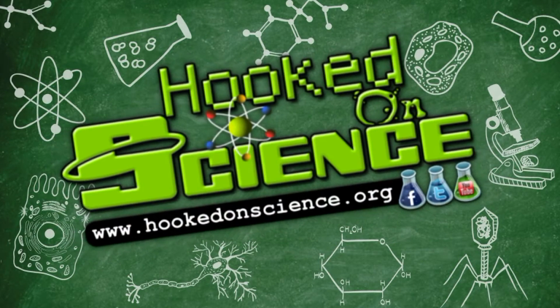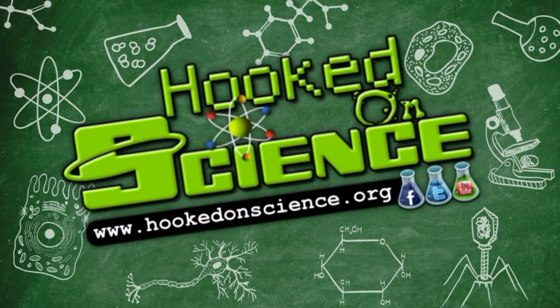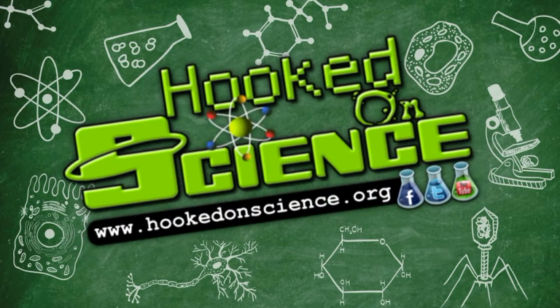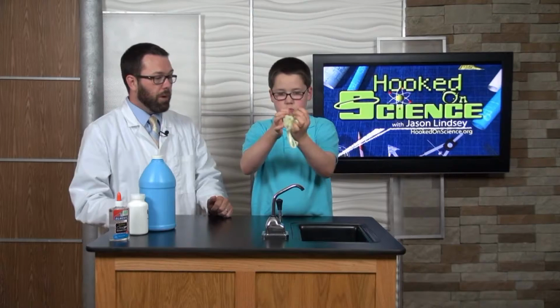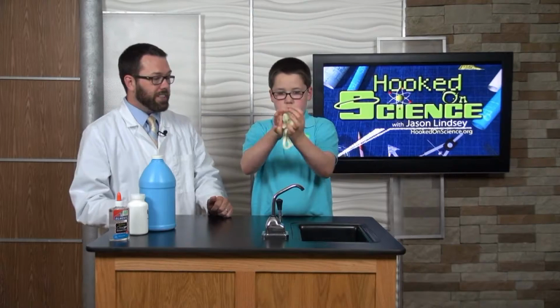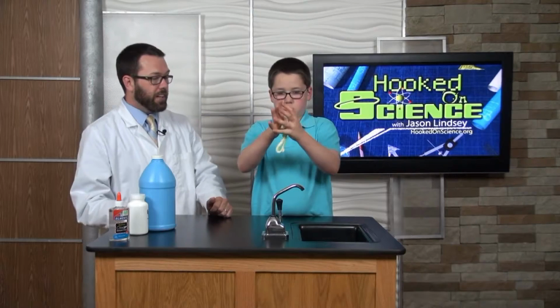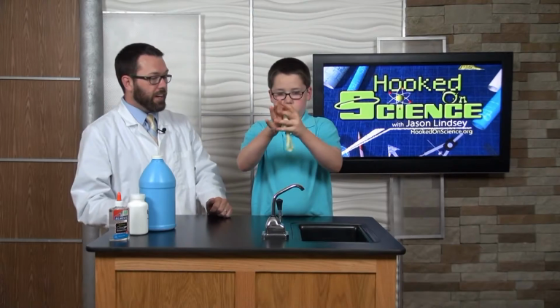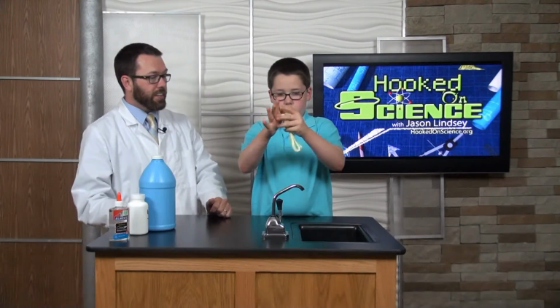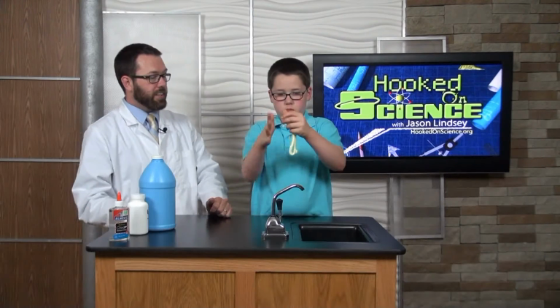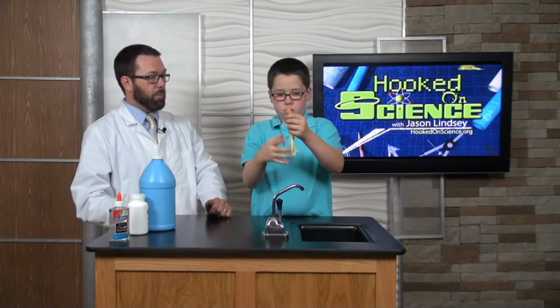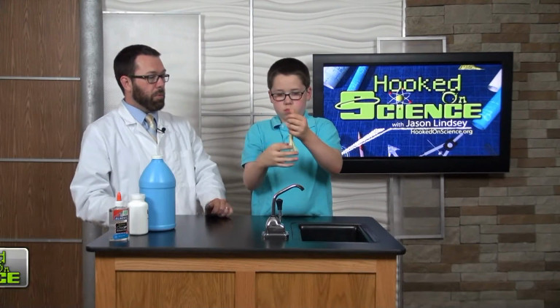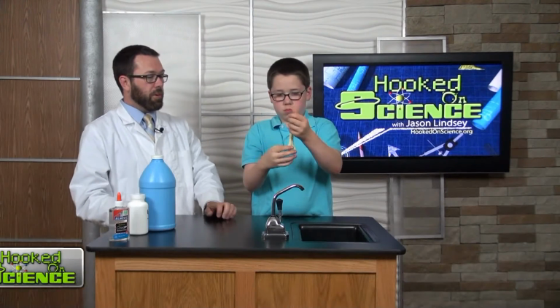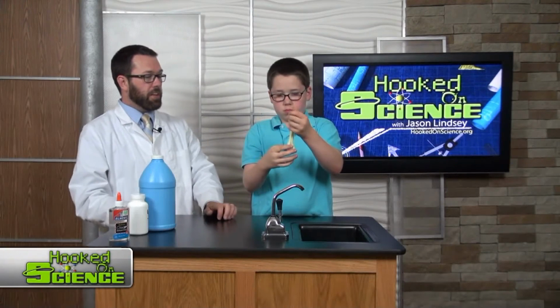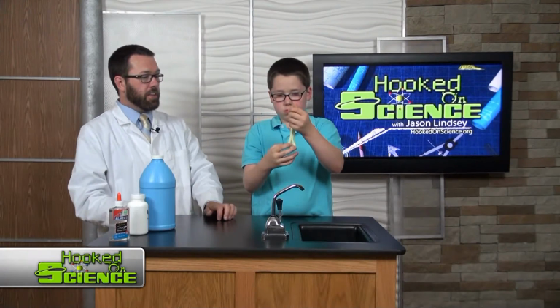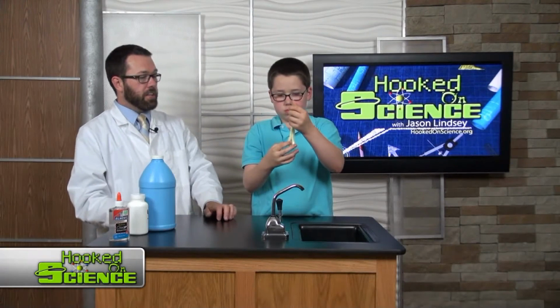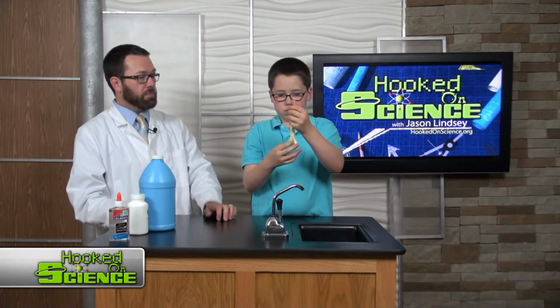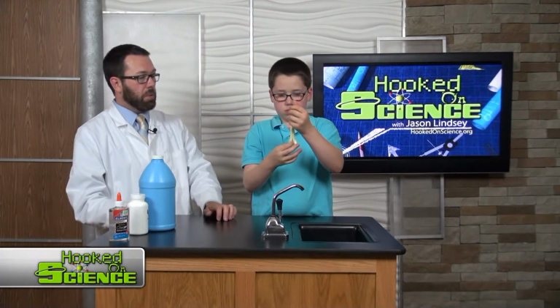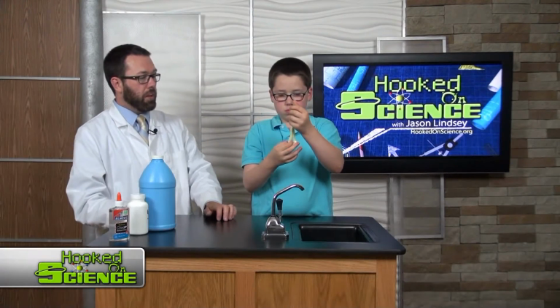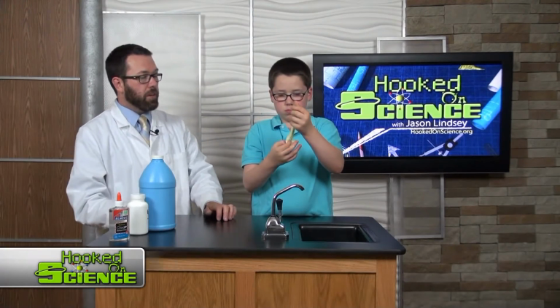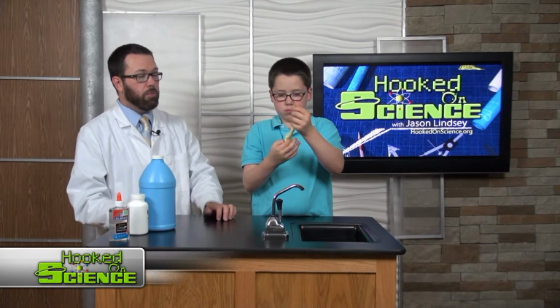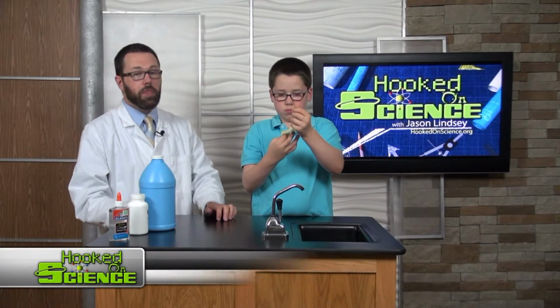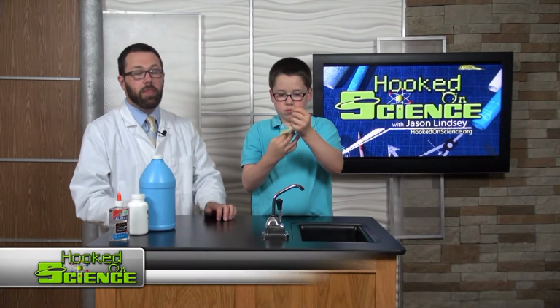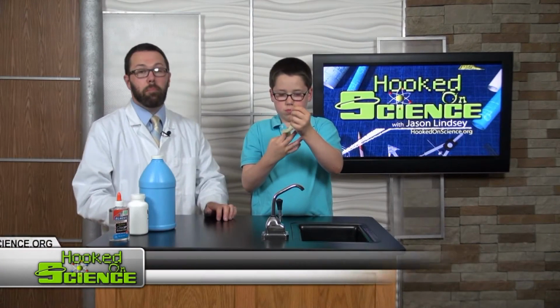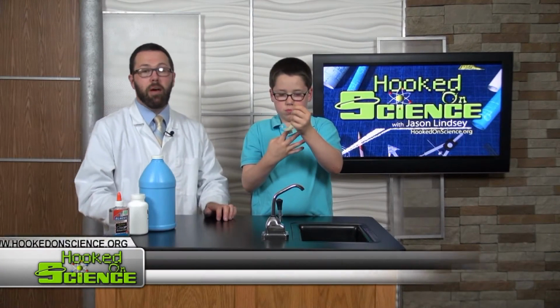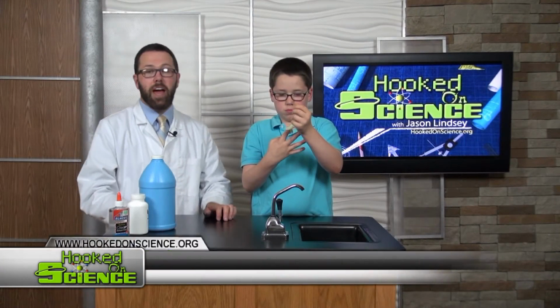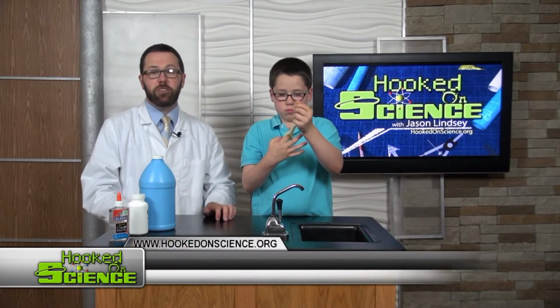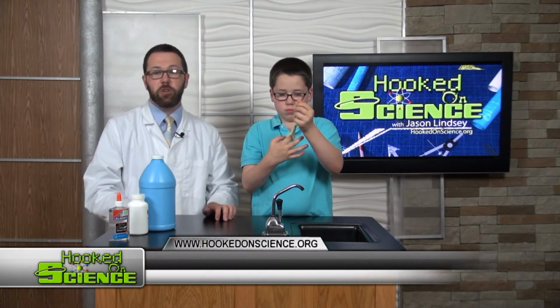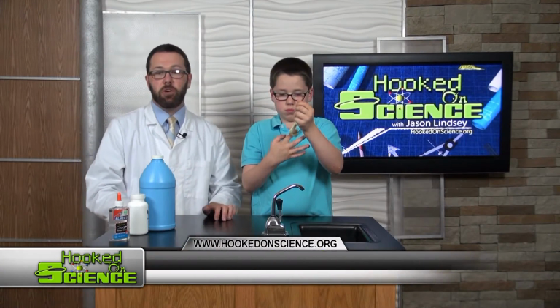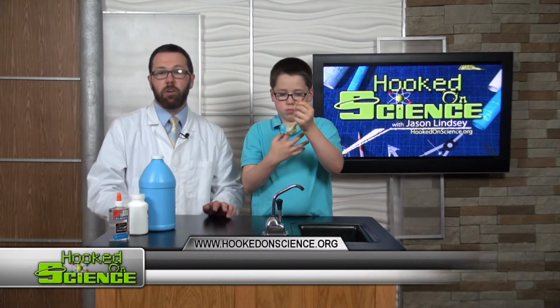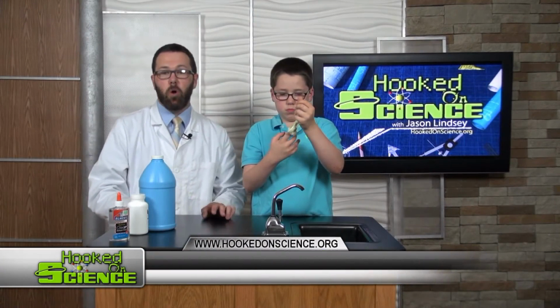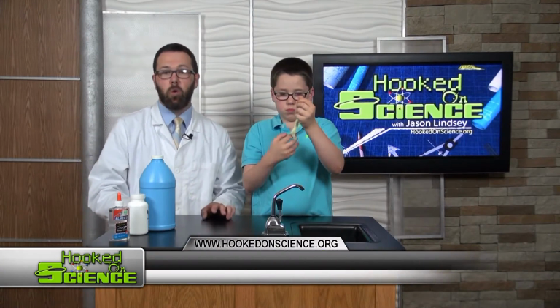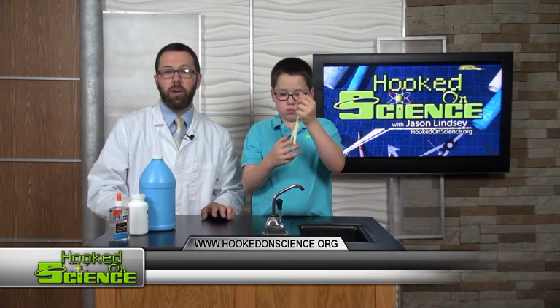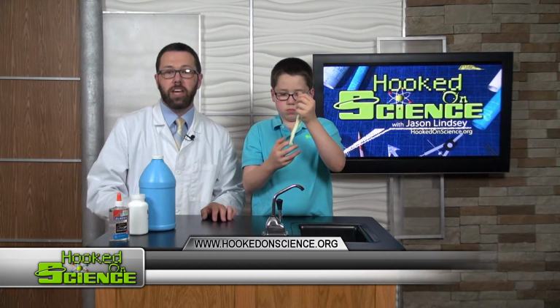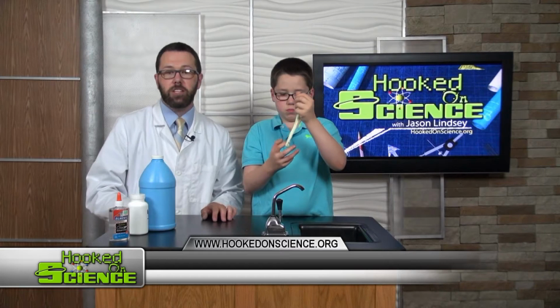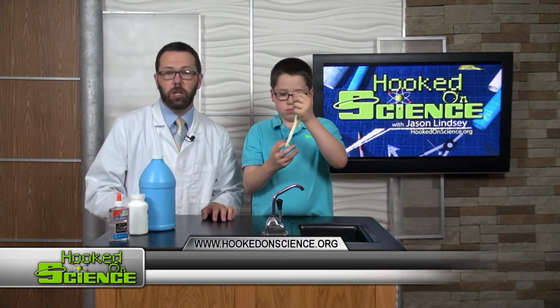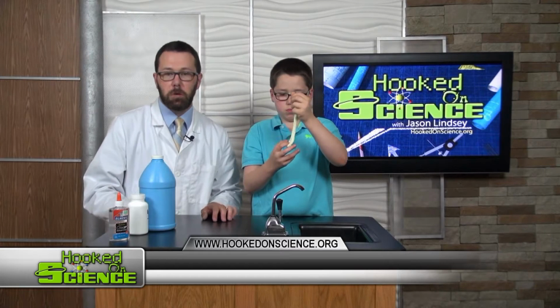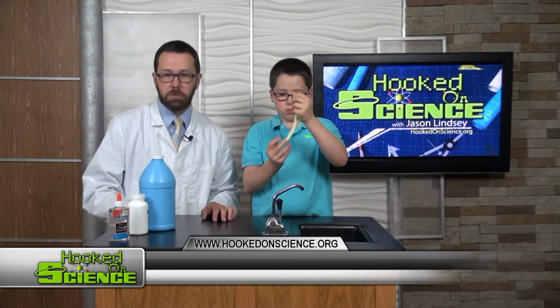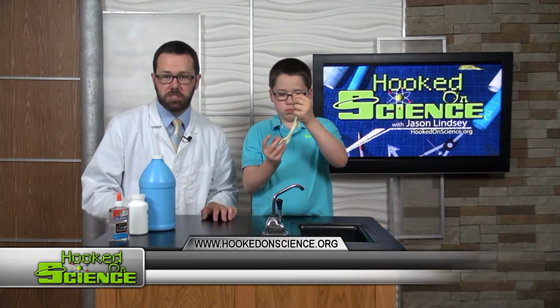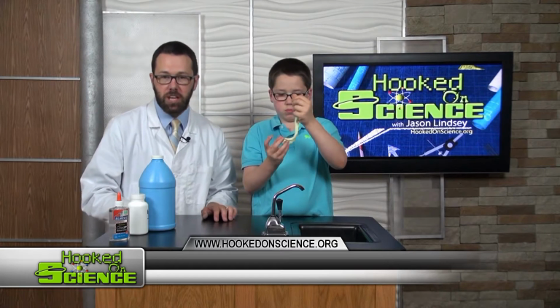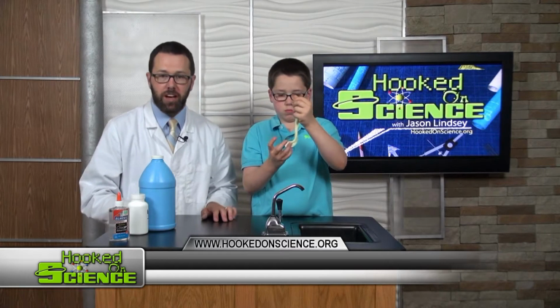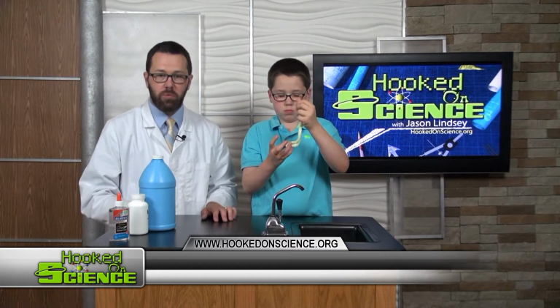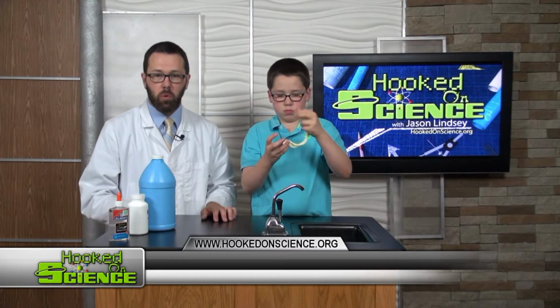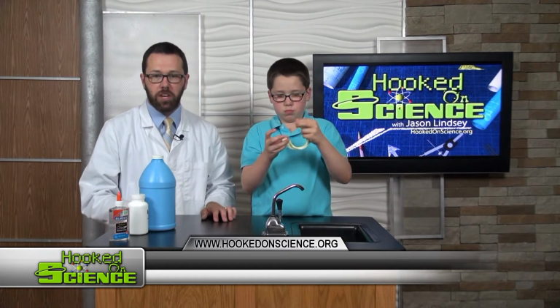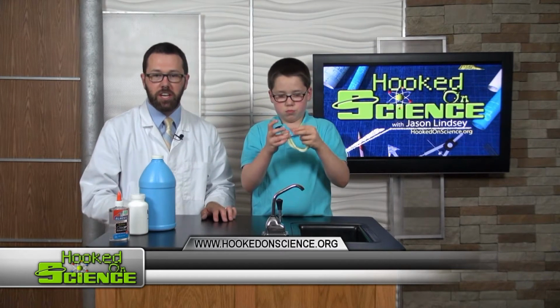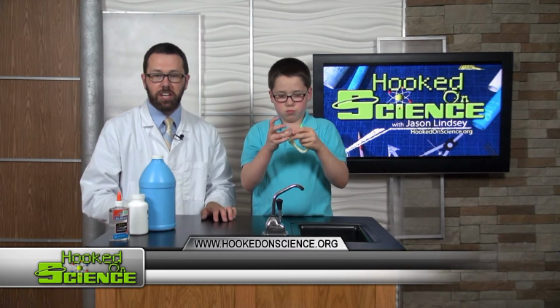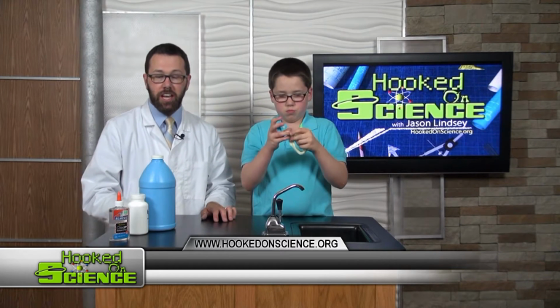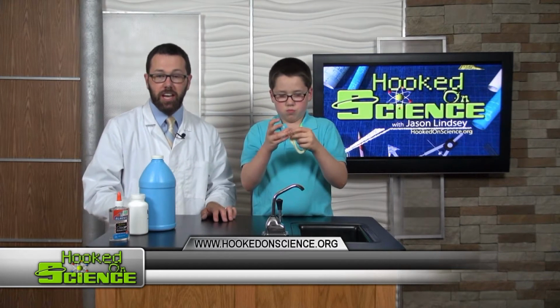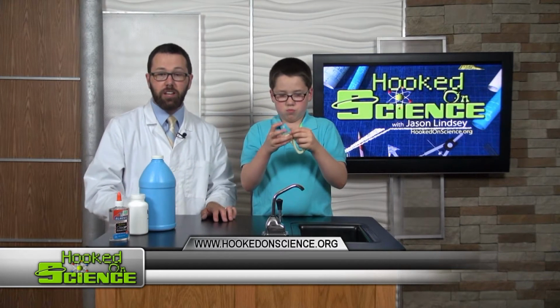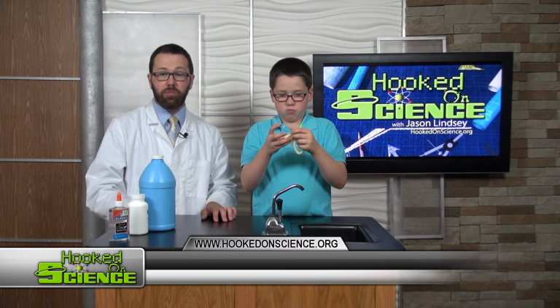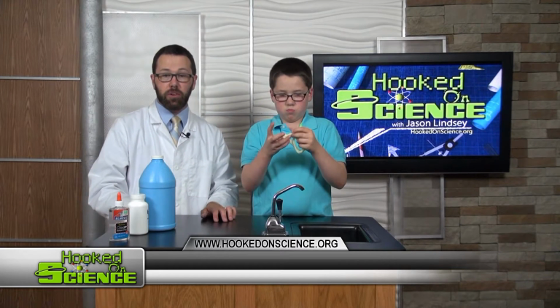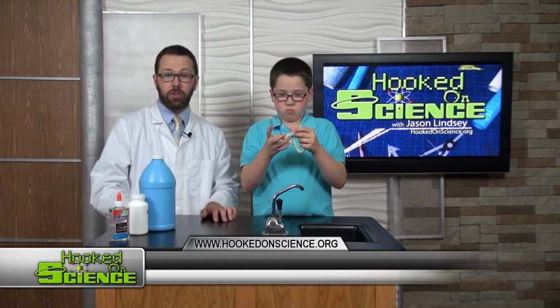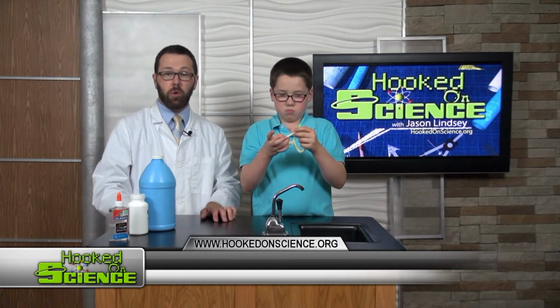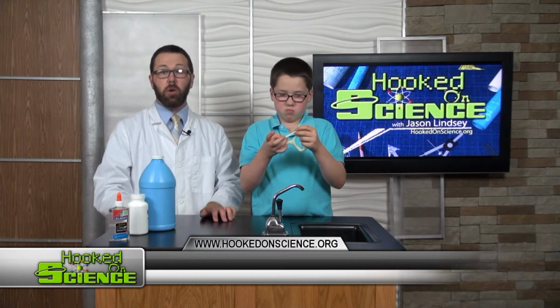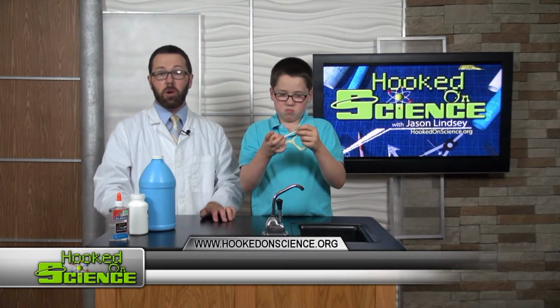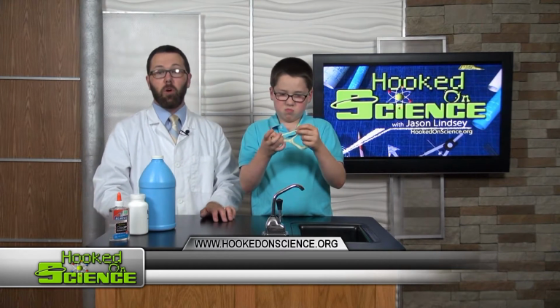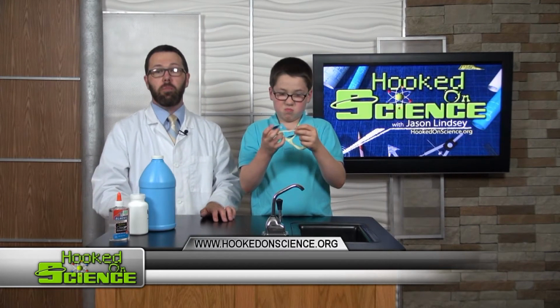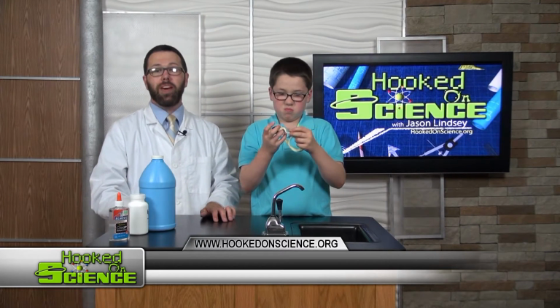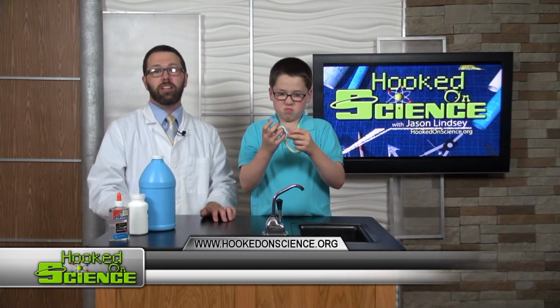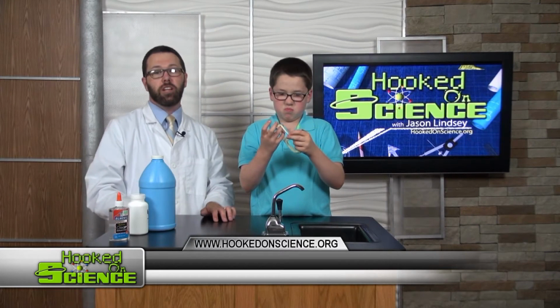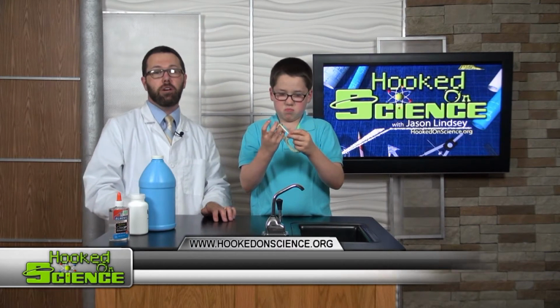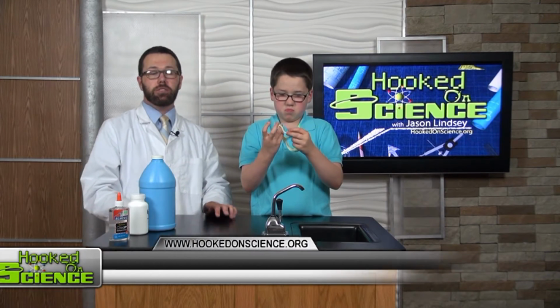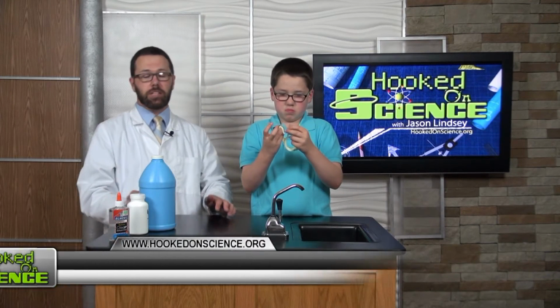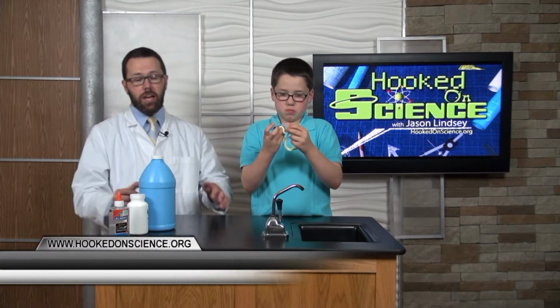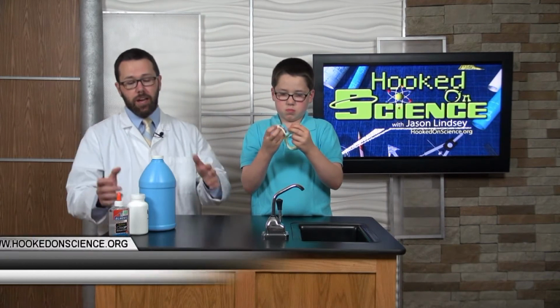My science helper Ethan is playing with a batch of homemade glow slime. What do you need for your homemade glow slime?